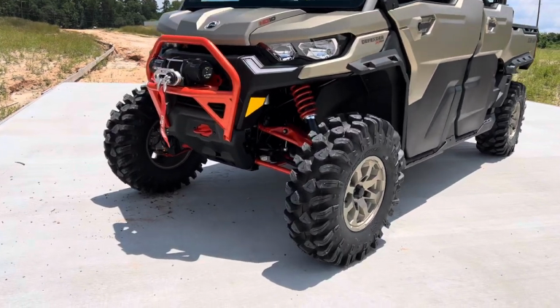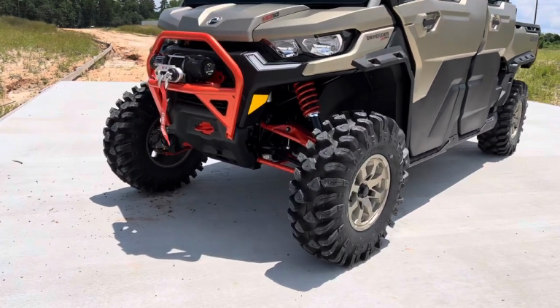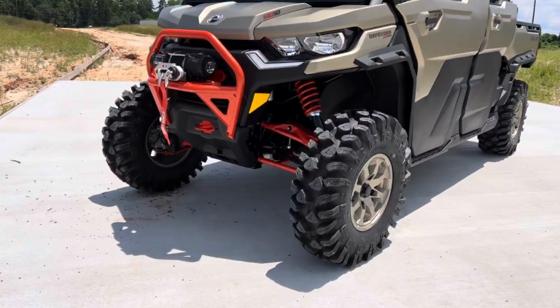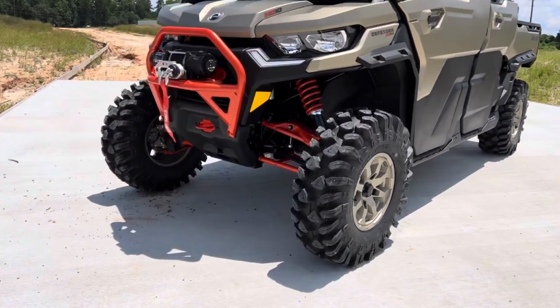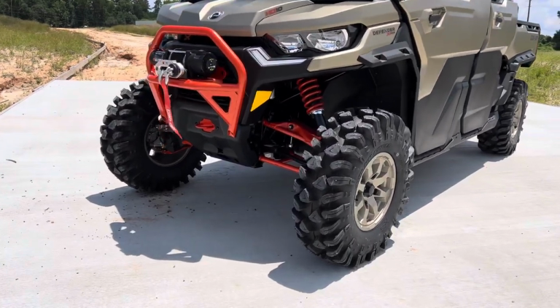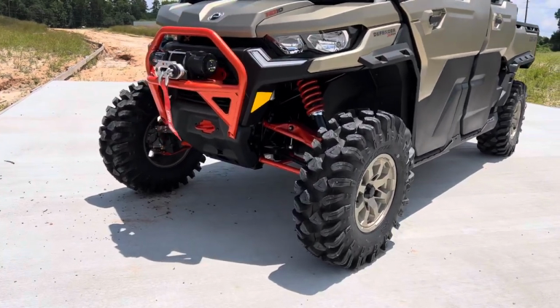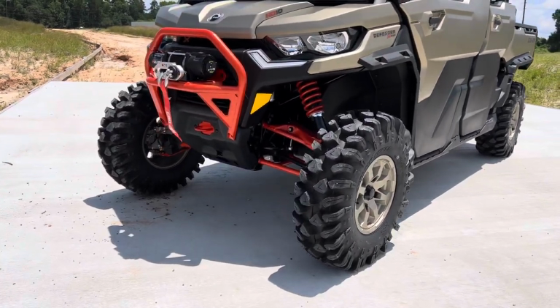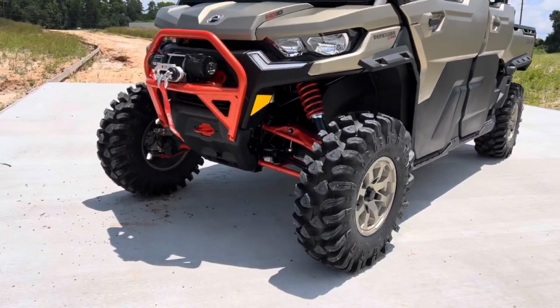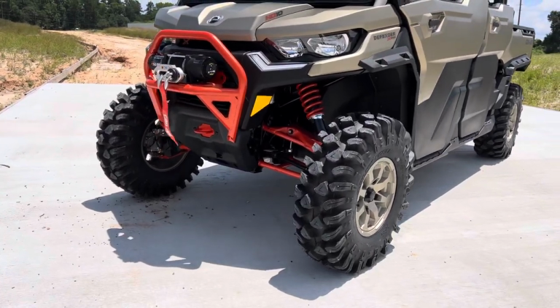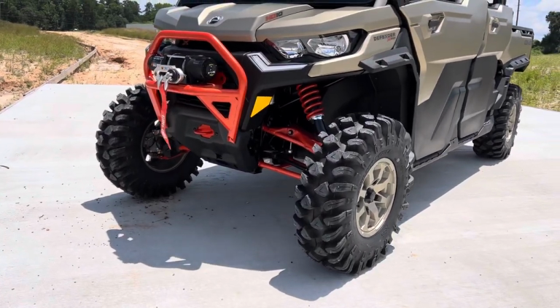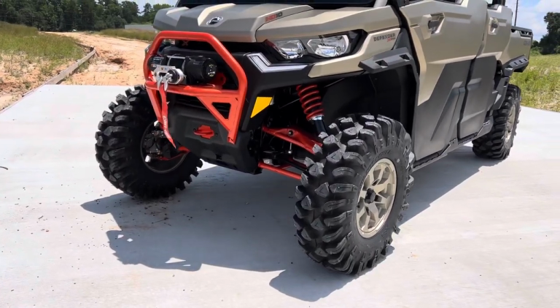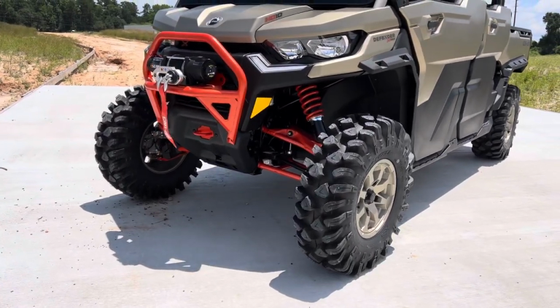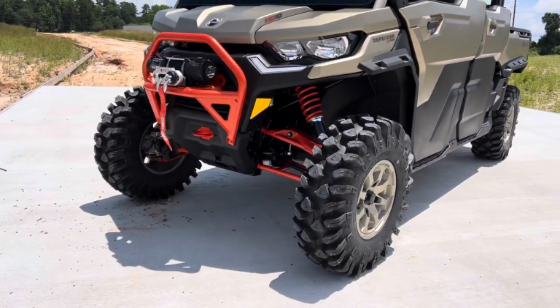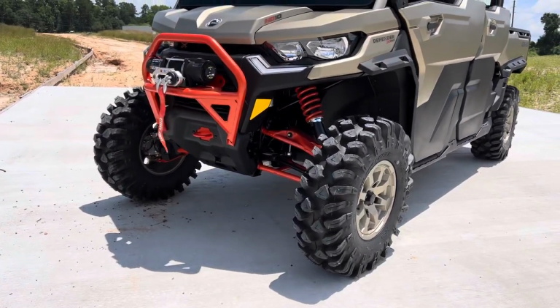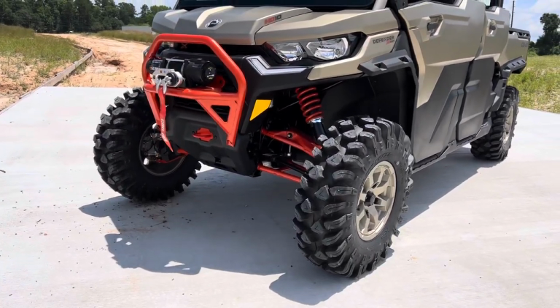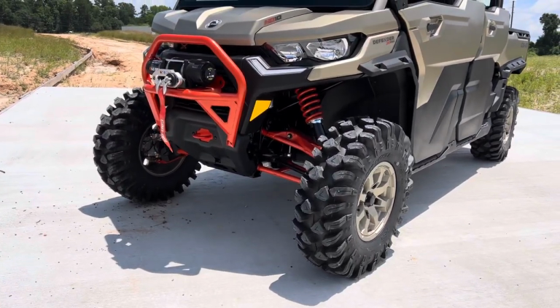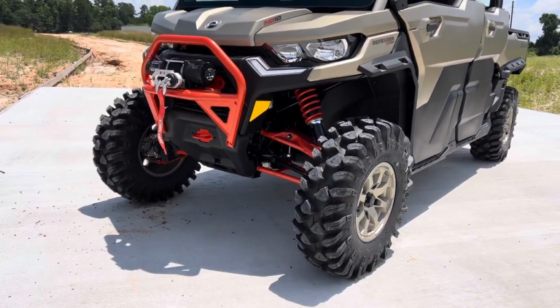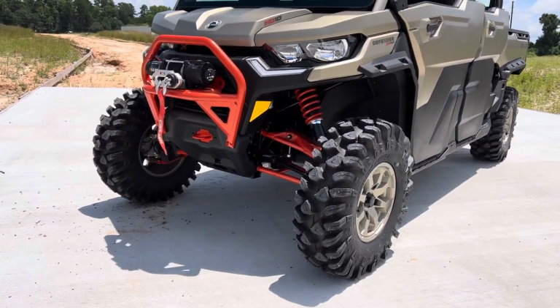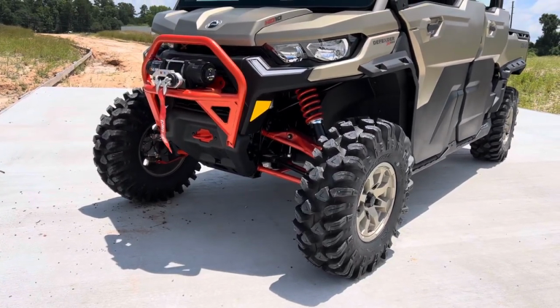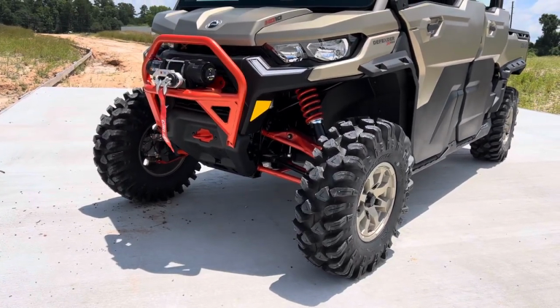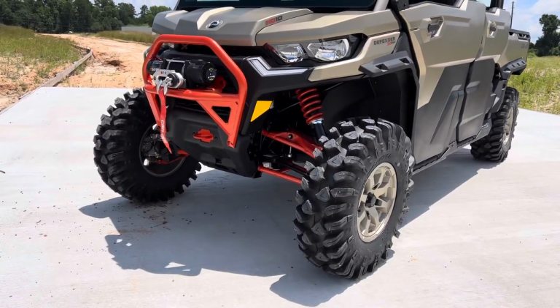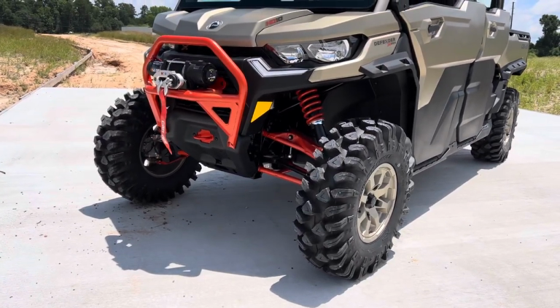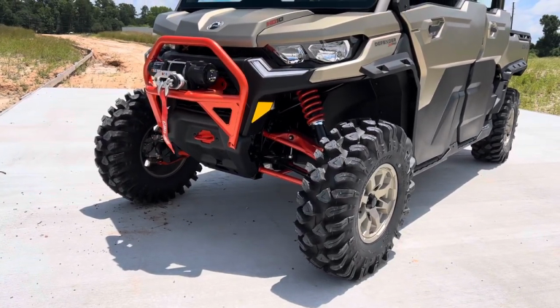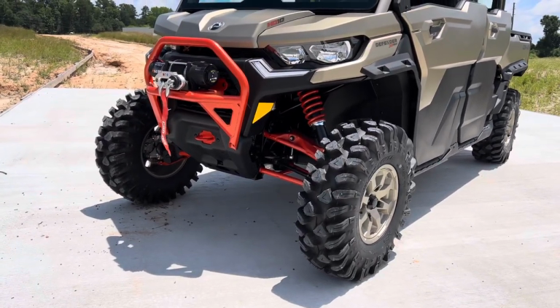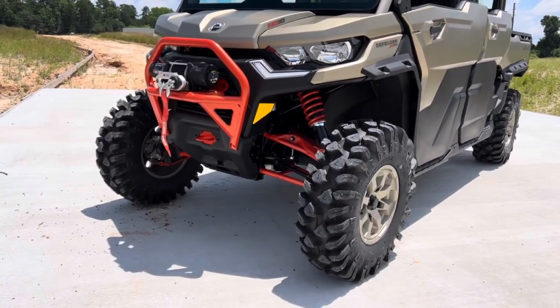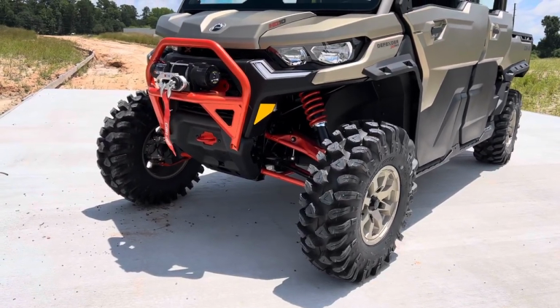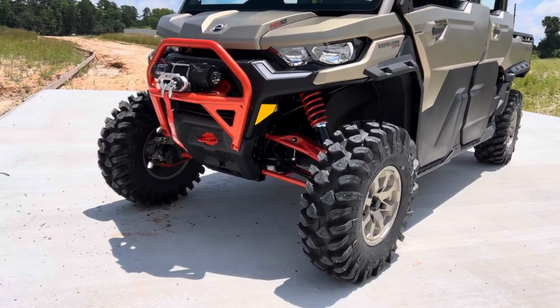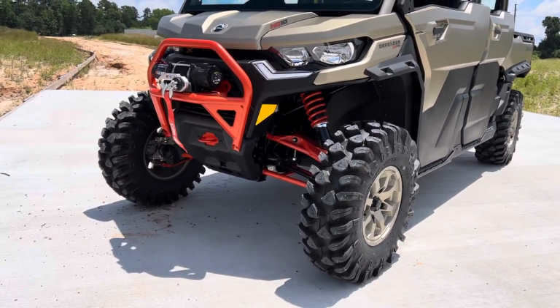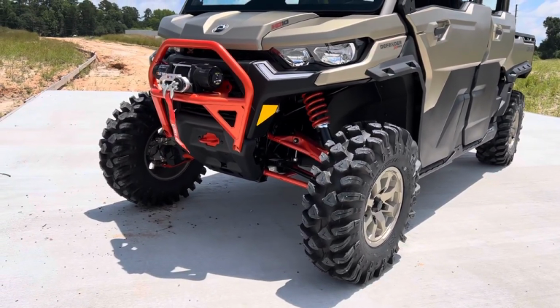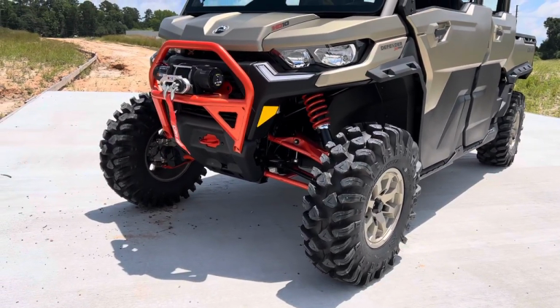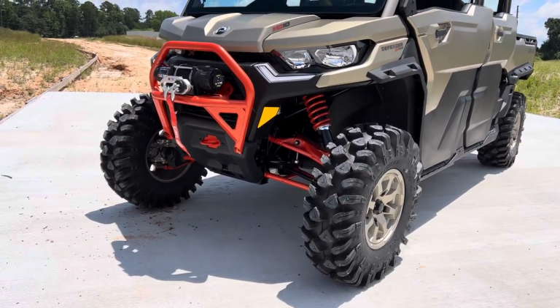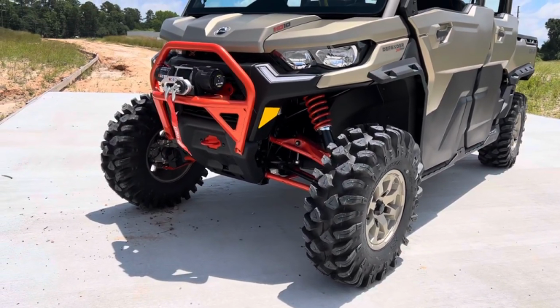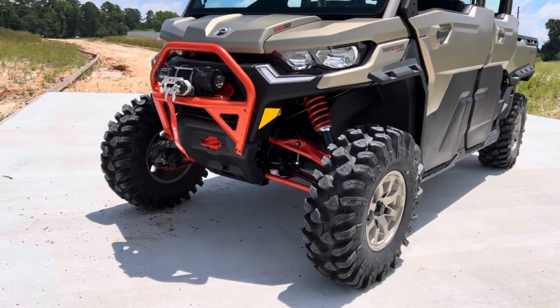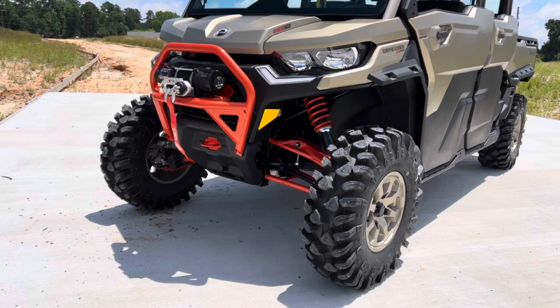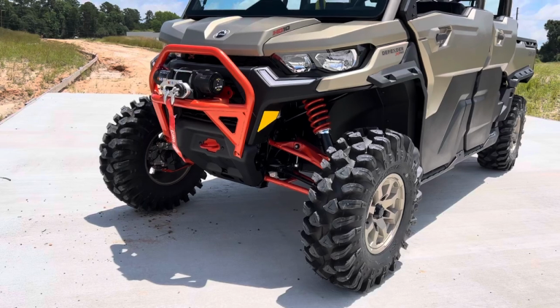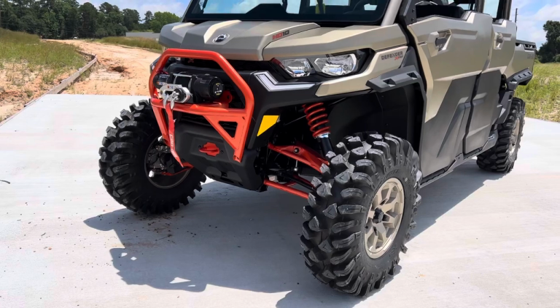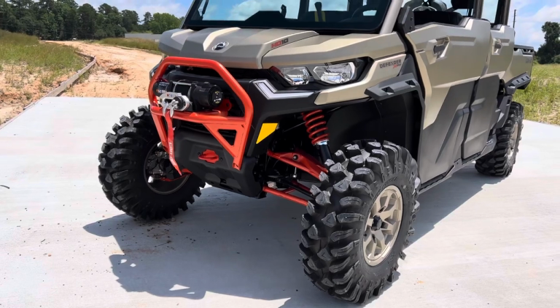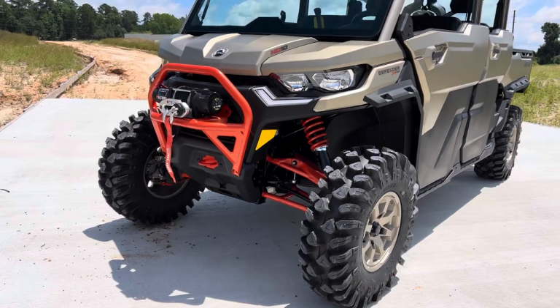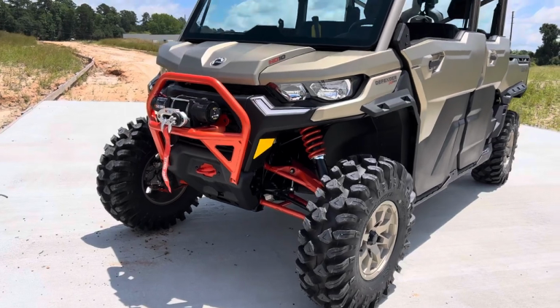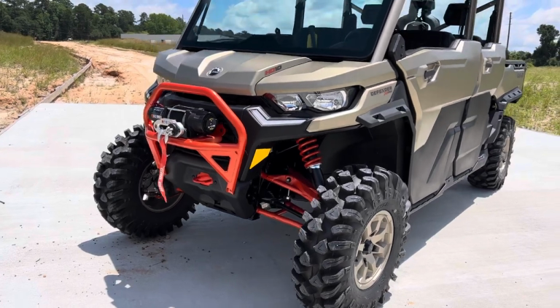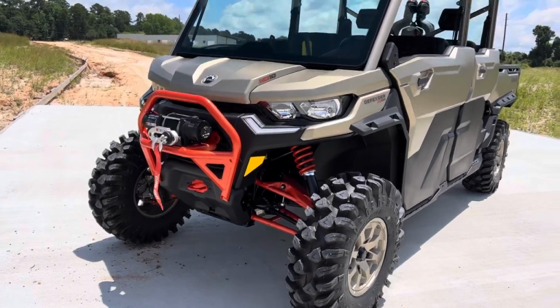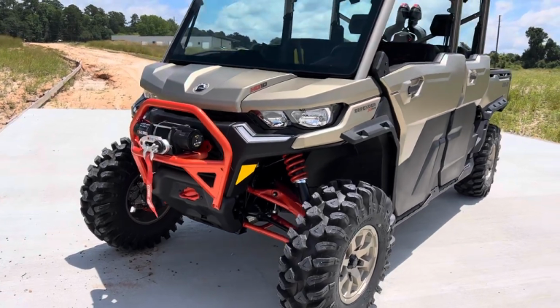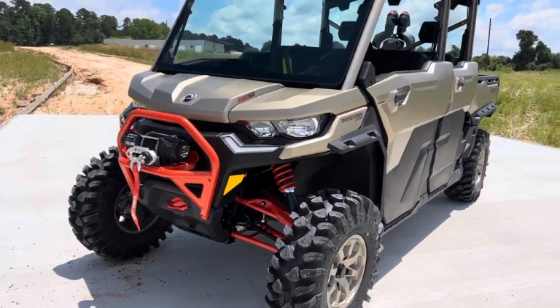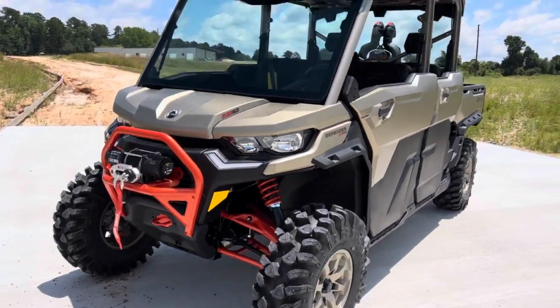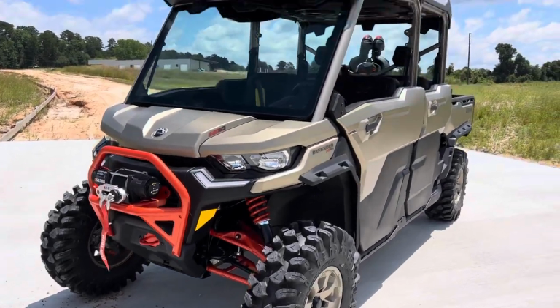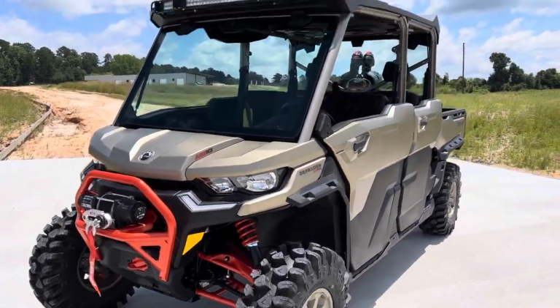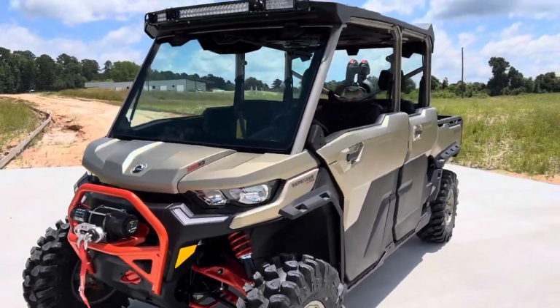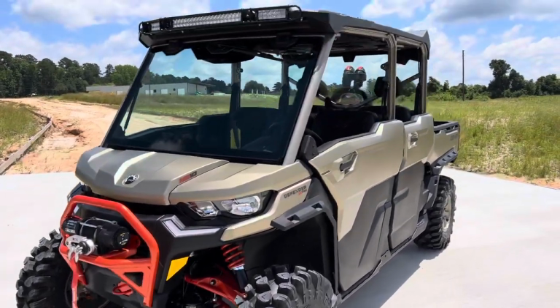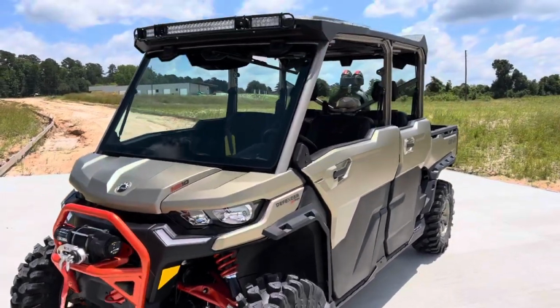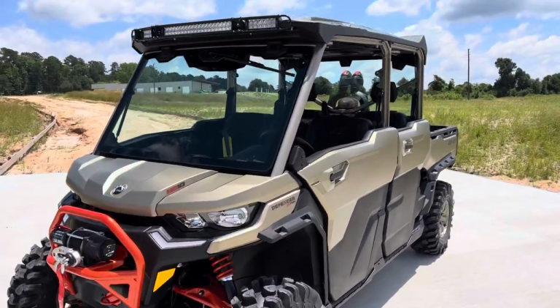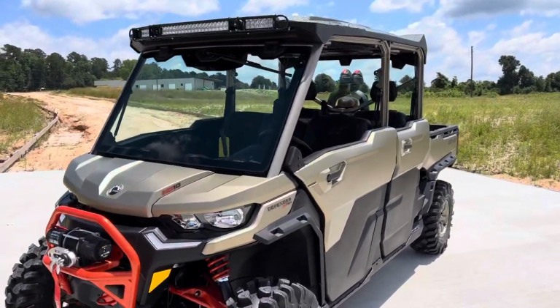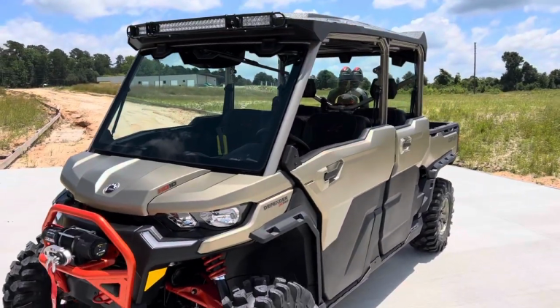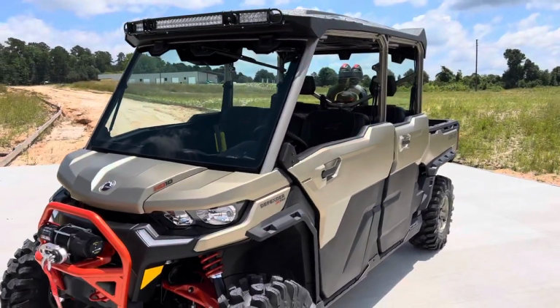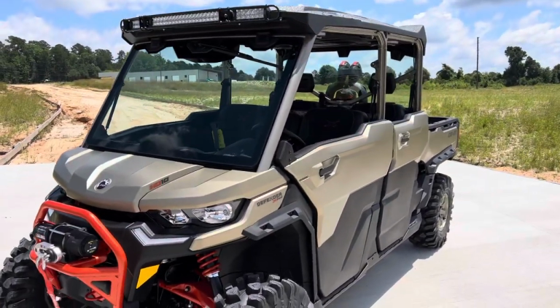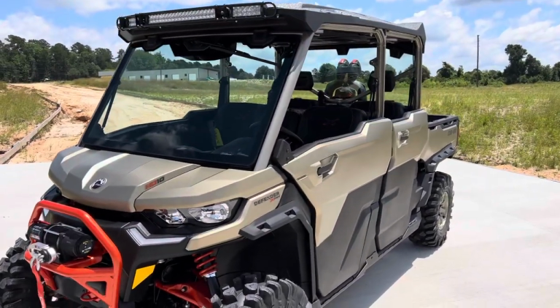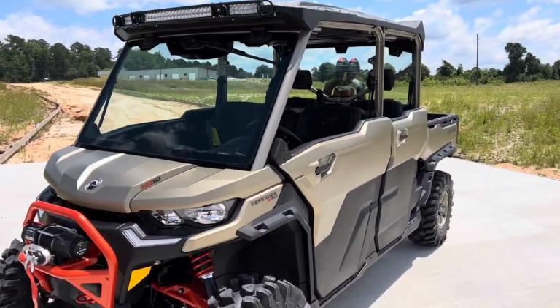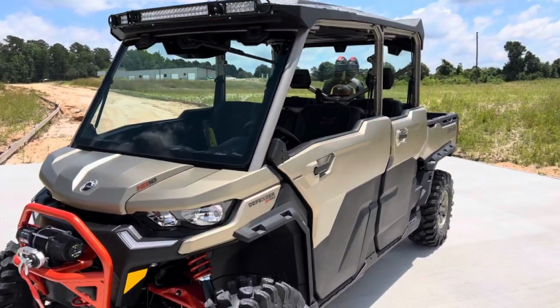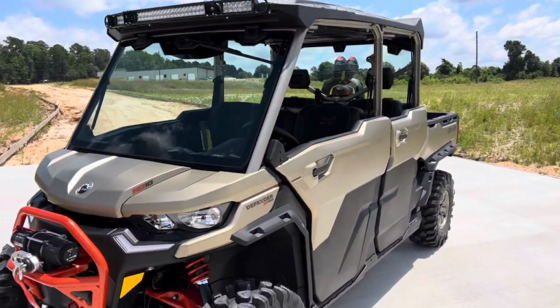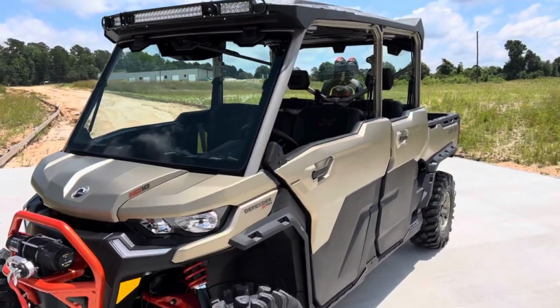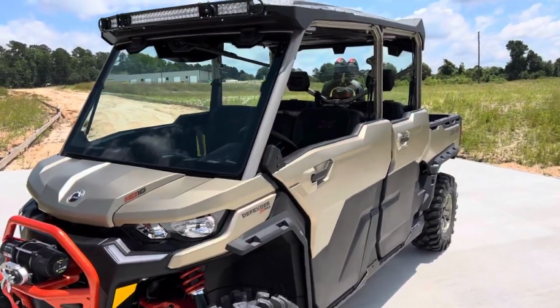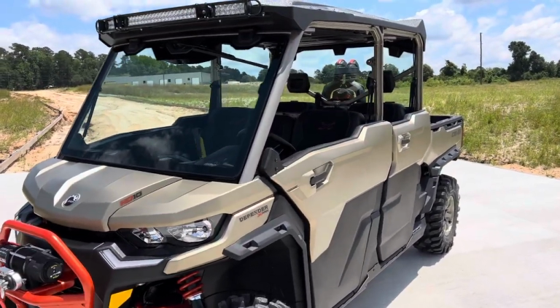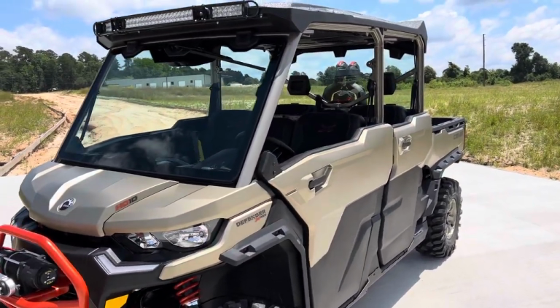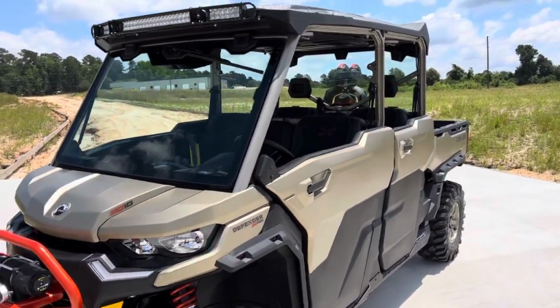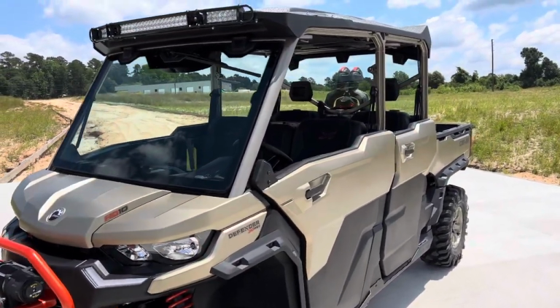Brand new tire design for the 2023 XMRs, 4500 pound winch, factory half doors.